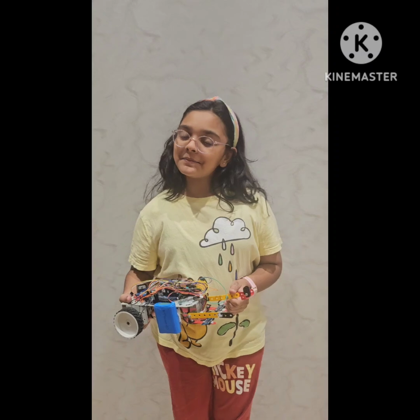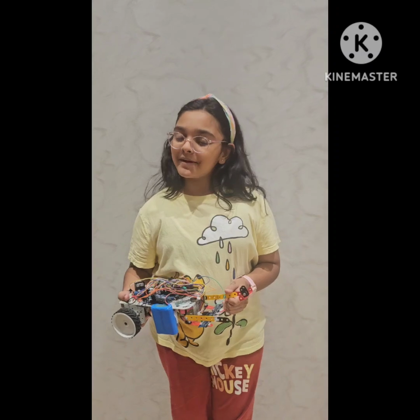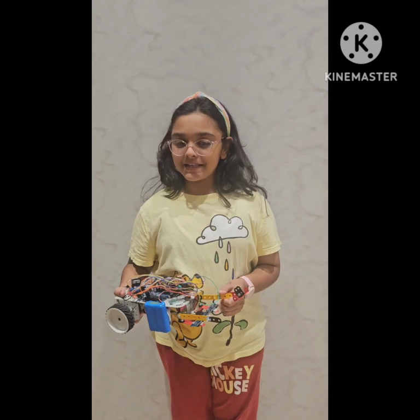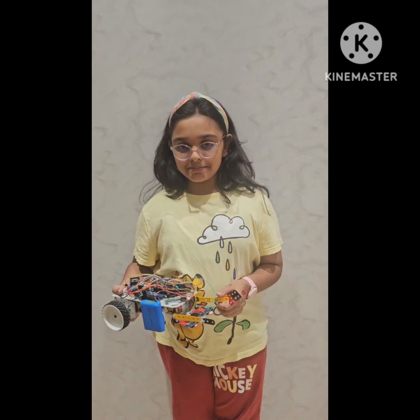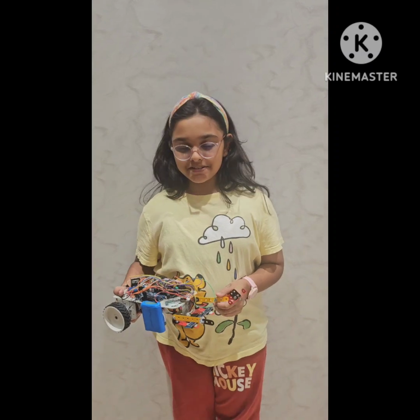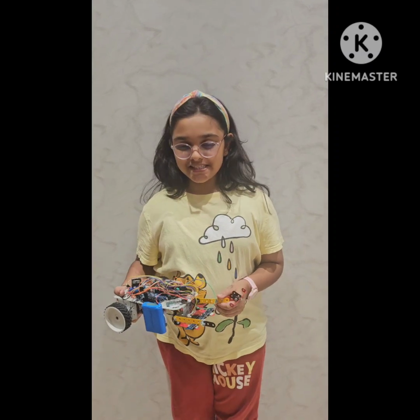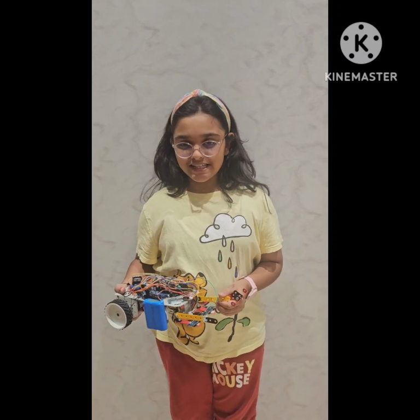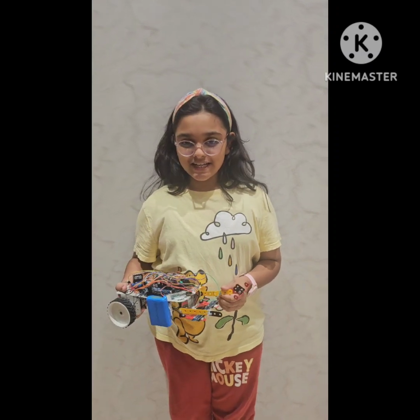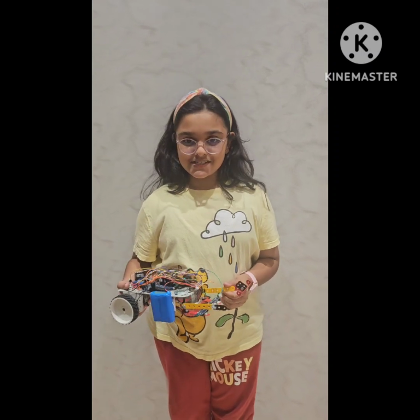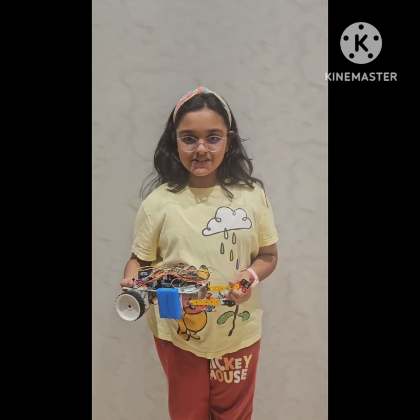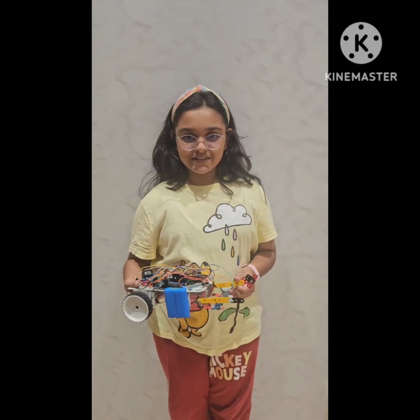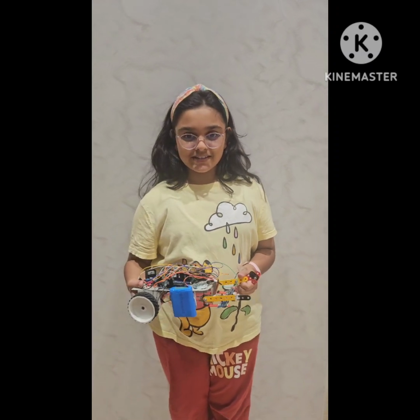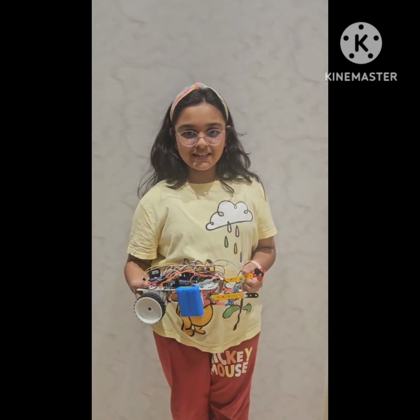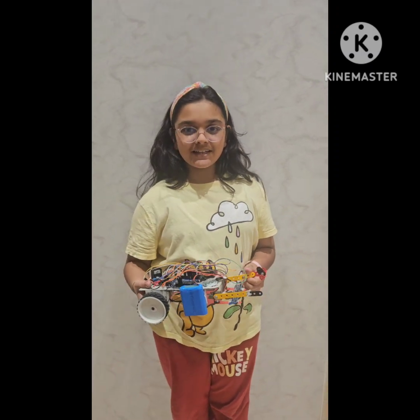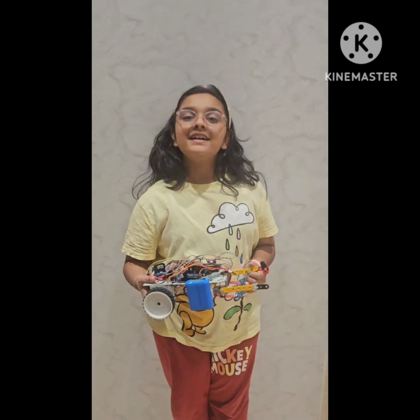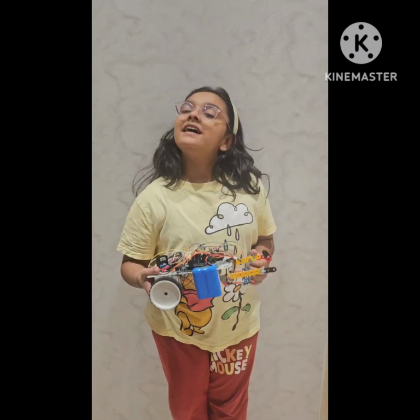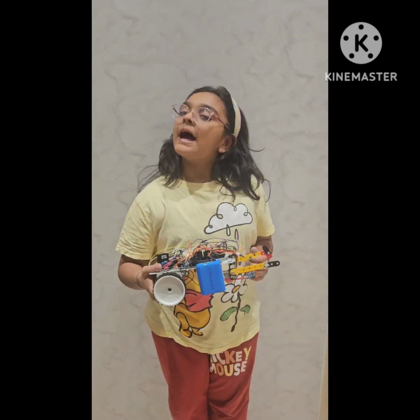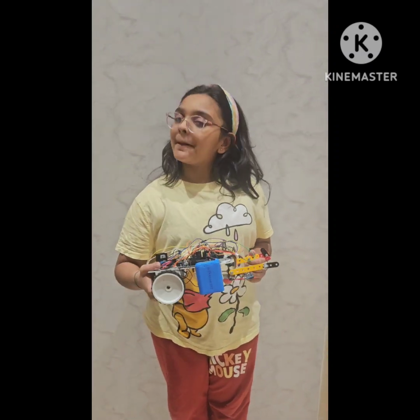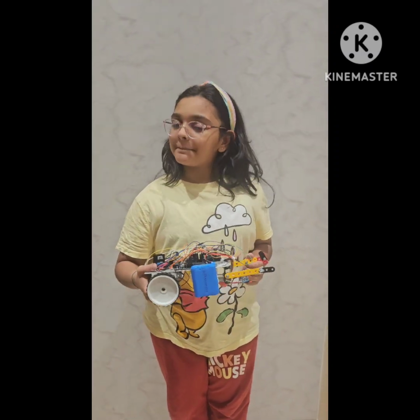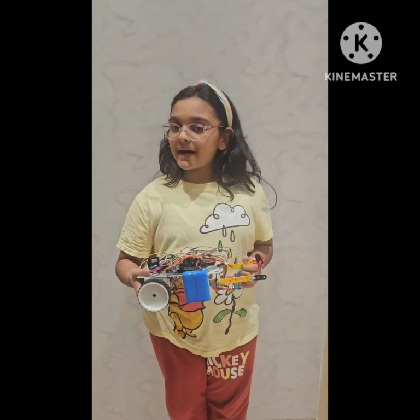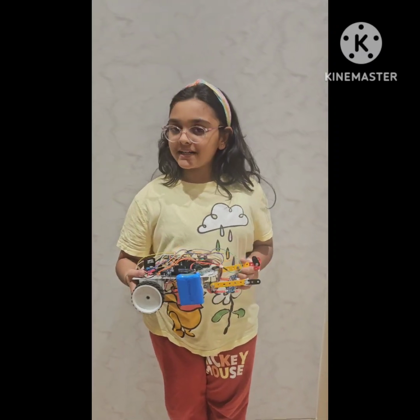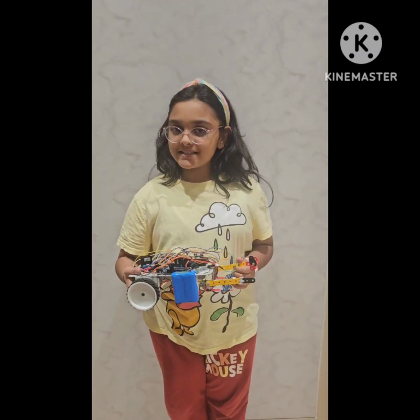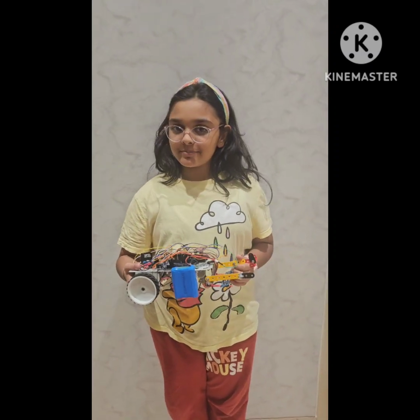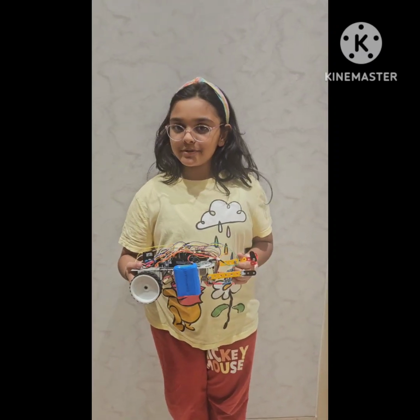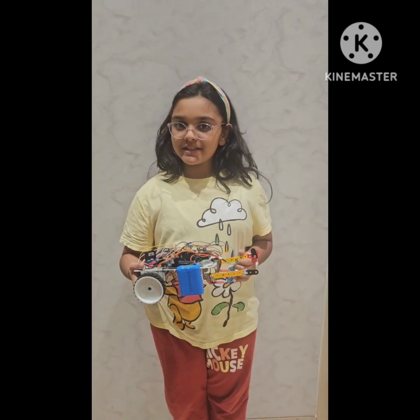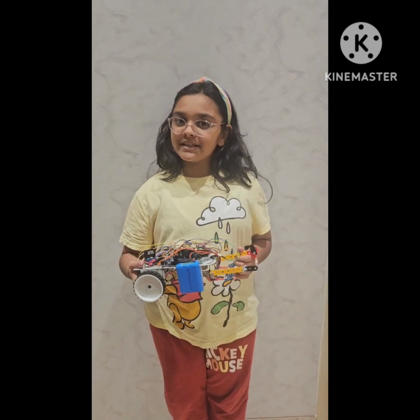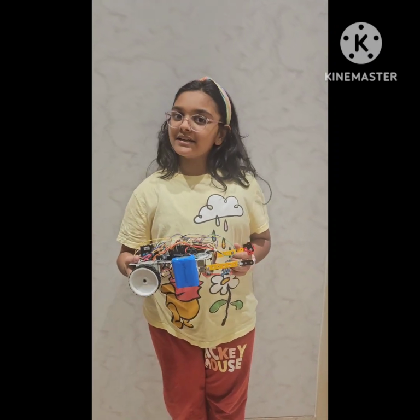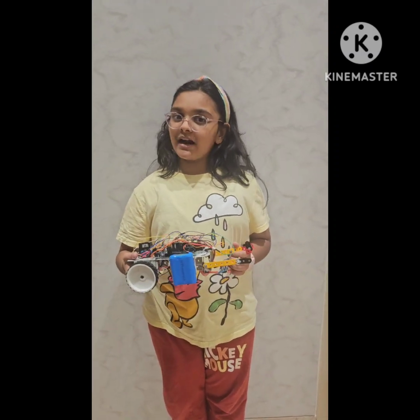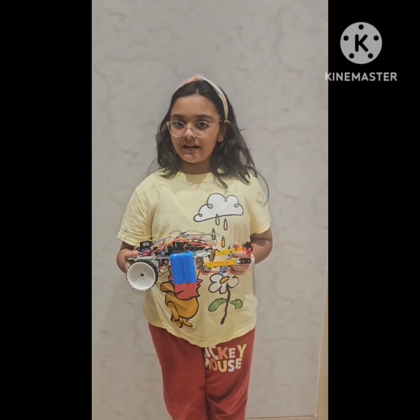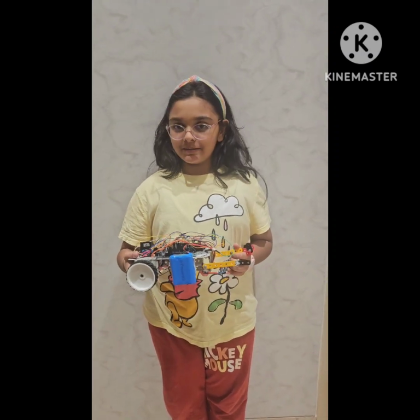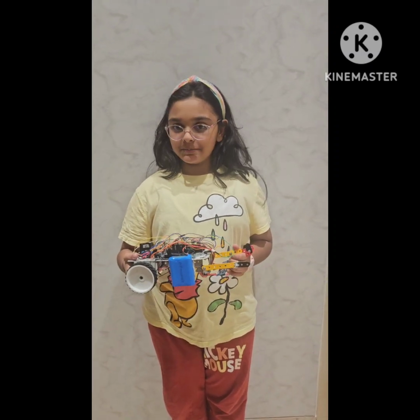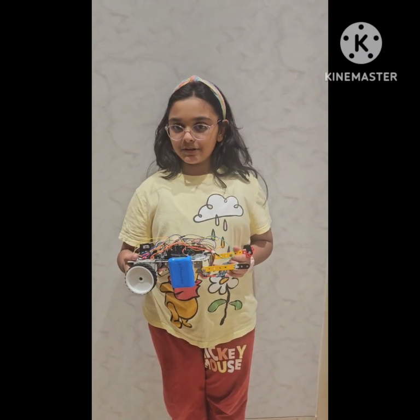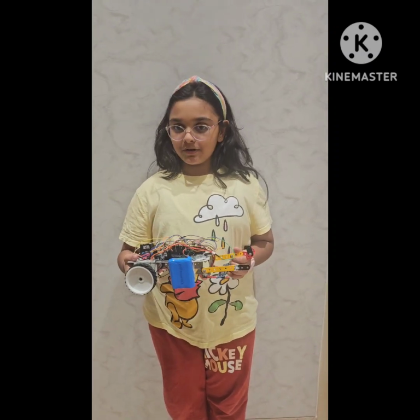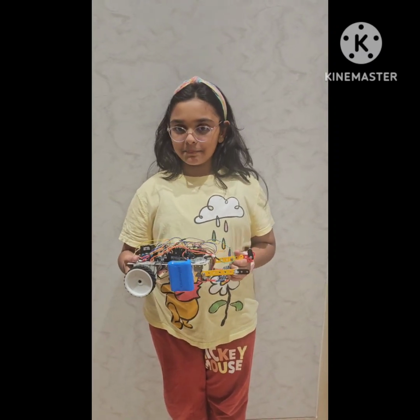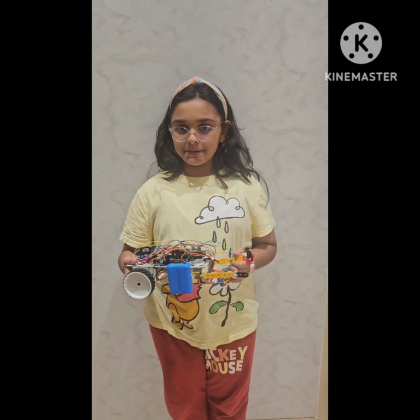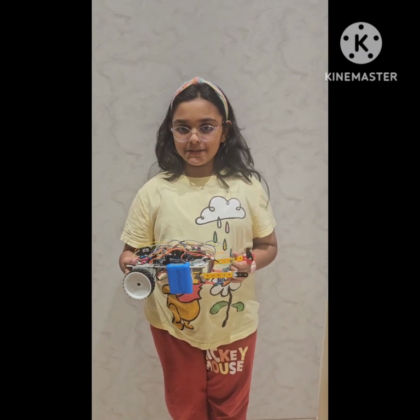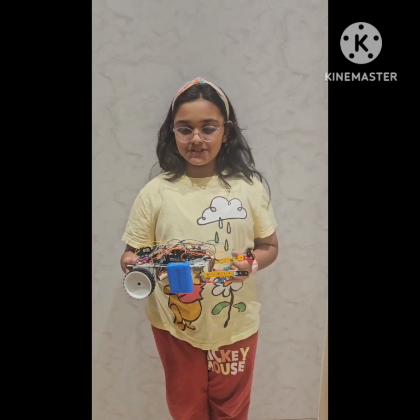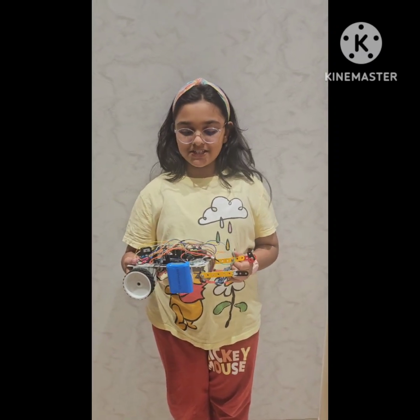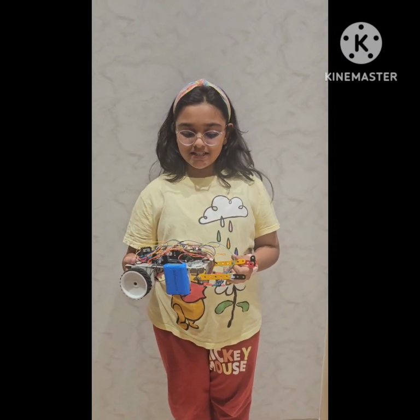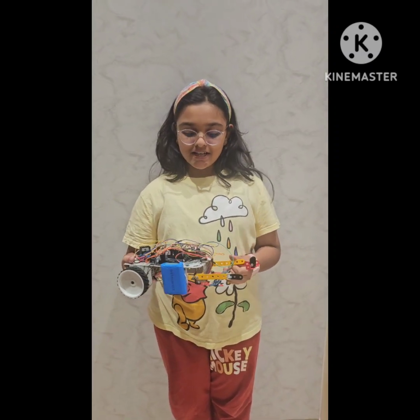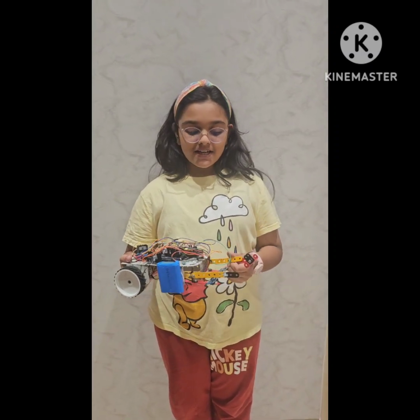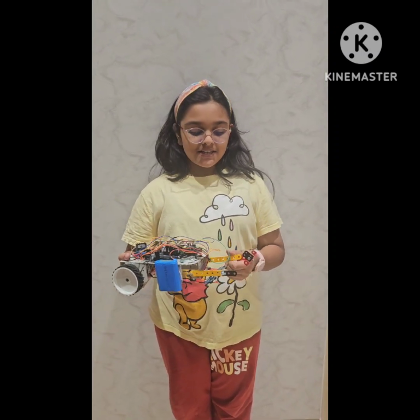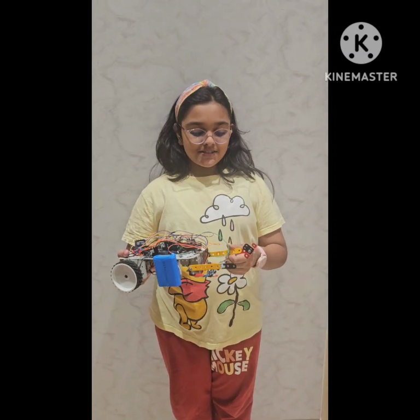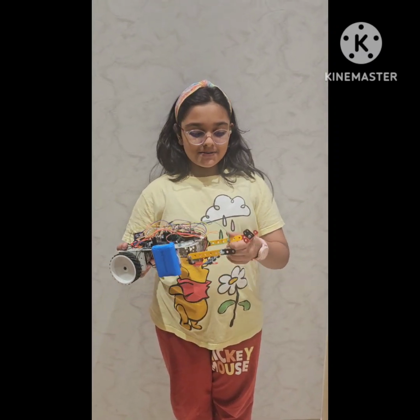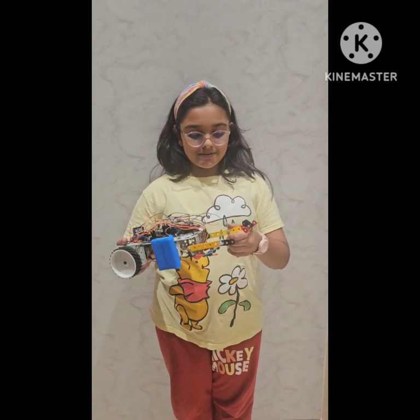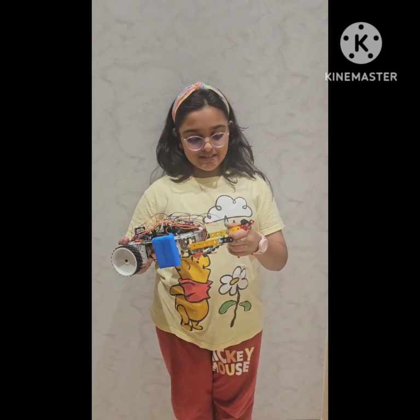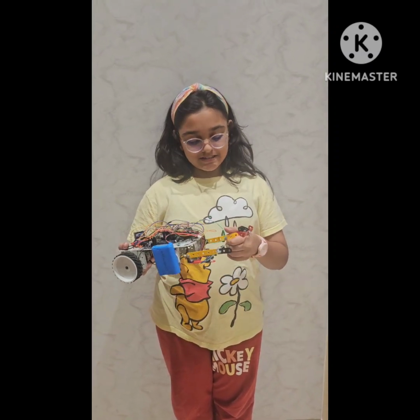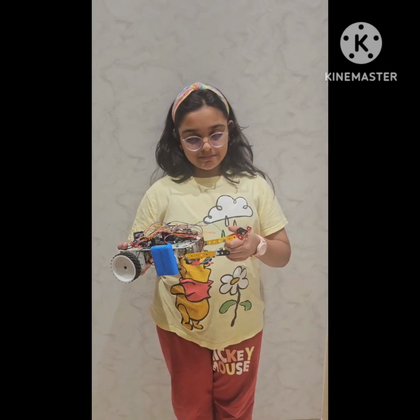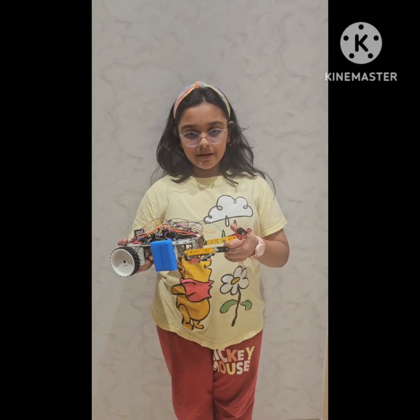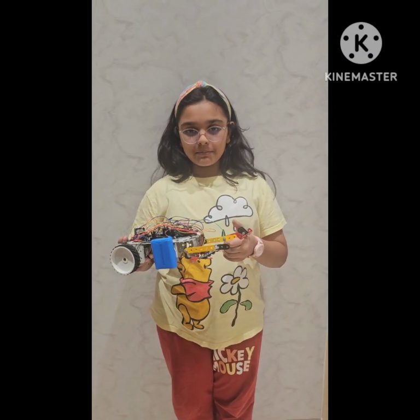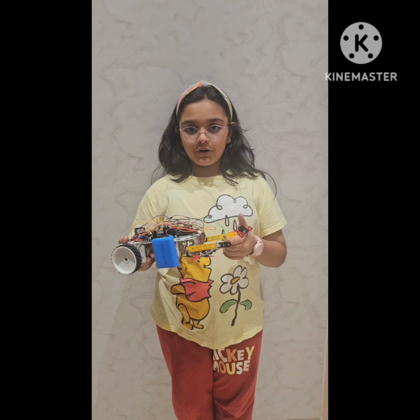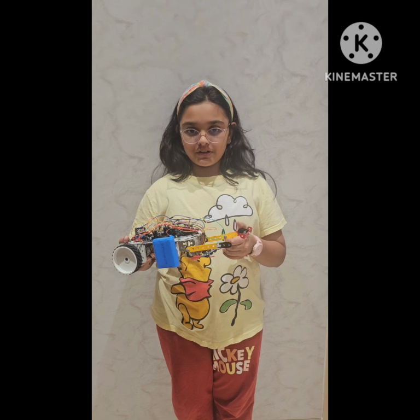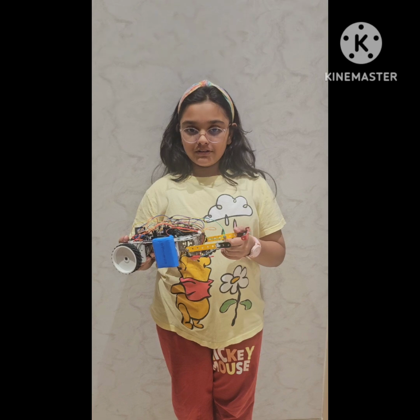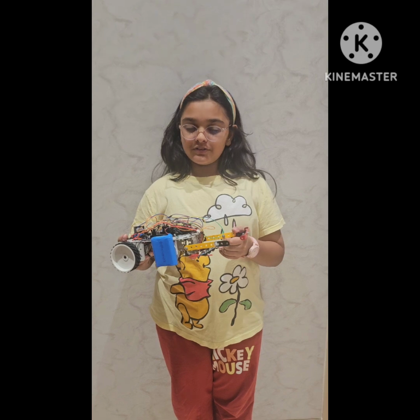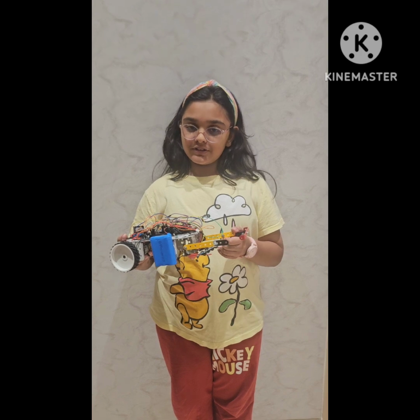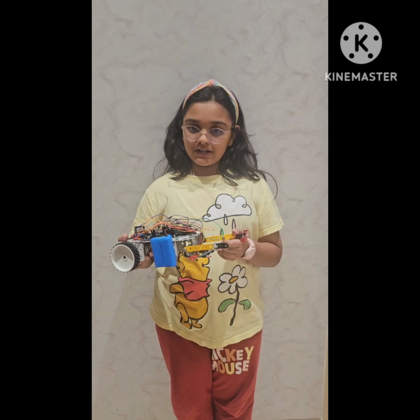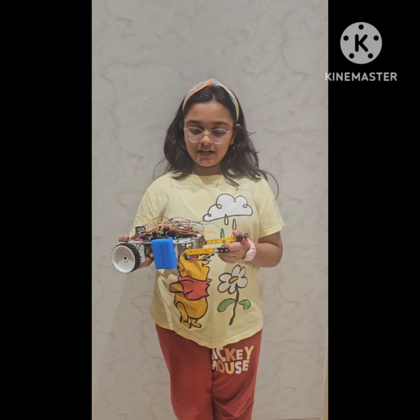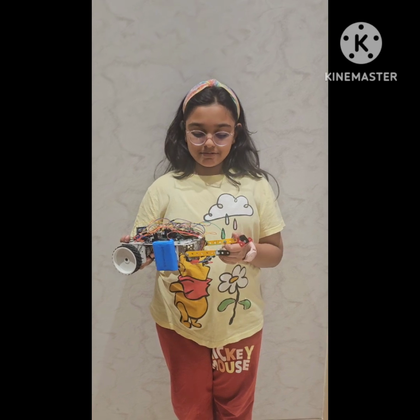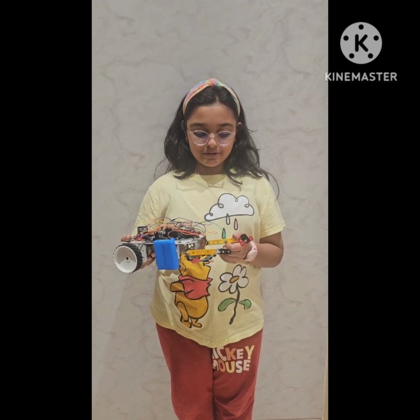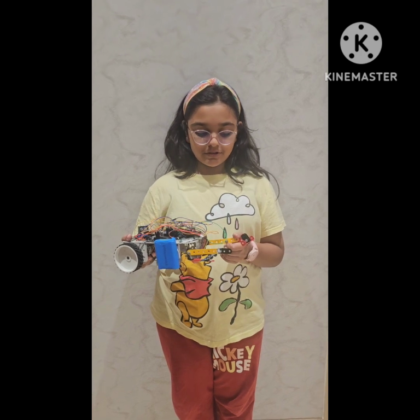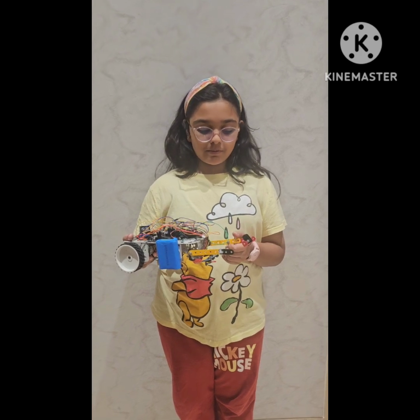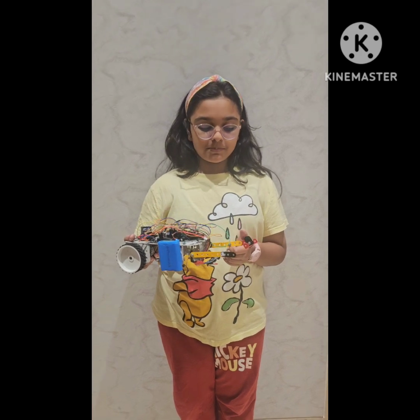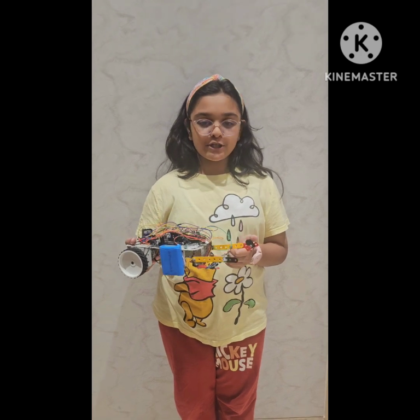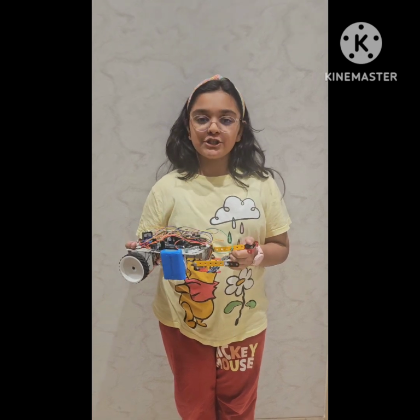My name is Shnaya Chaudhary. I am participating in the RW competition. This is my model for the RW competition.